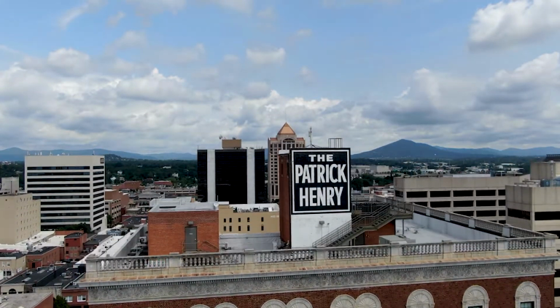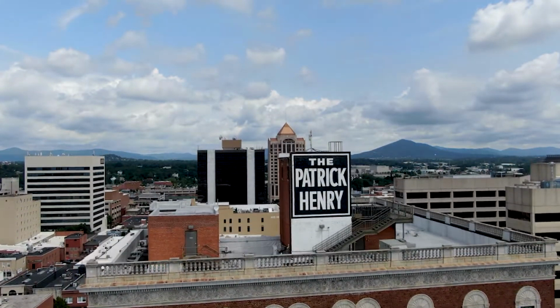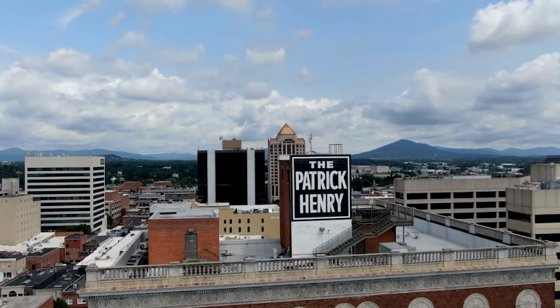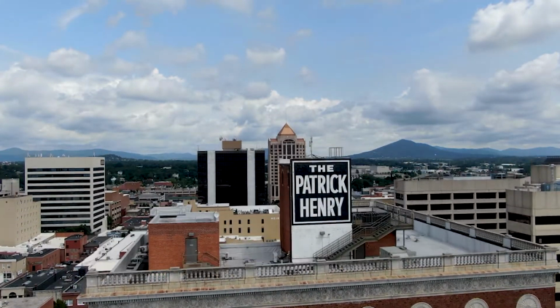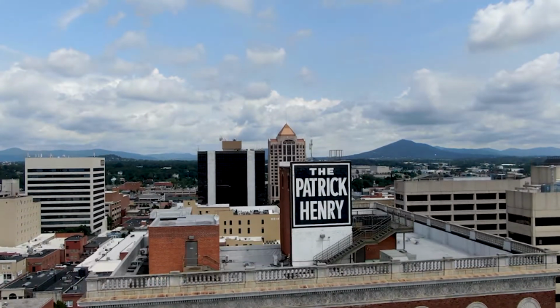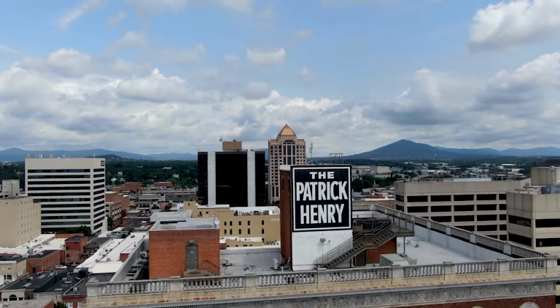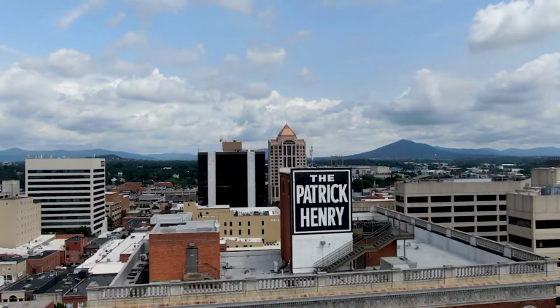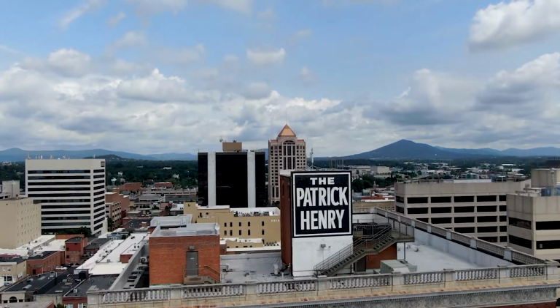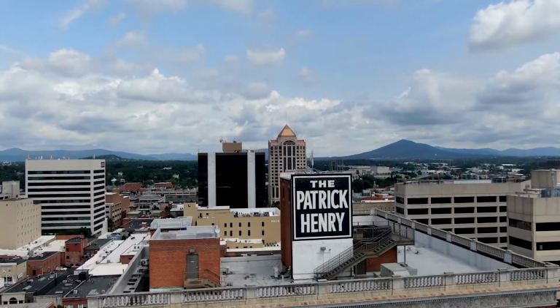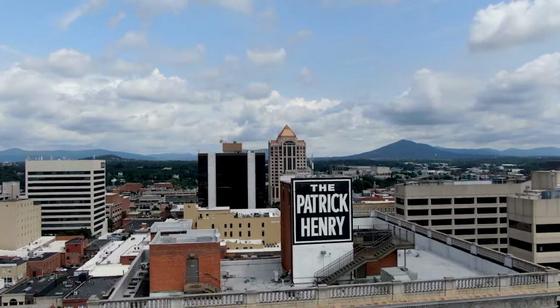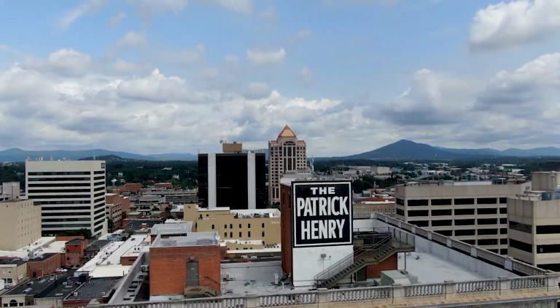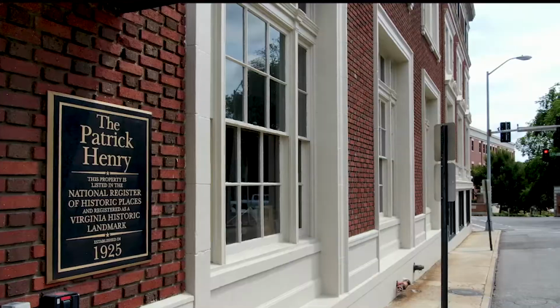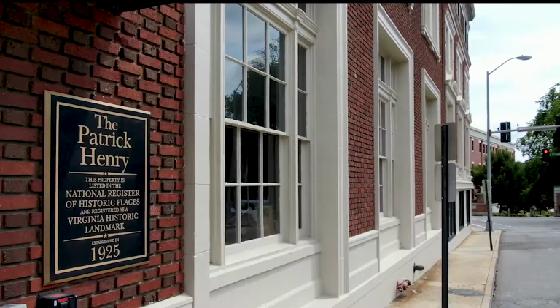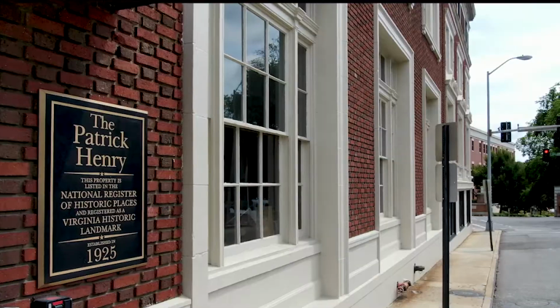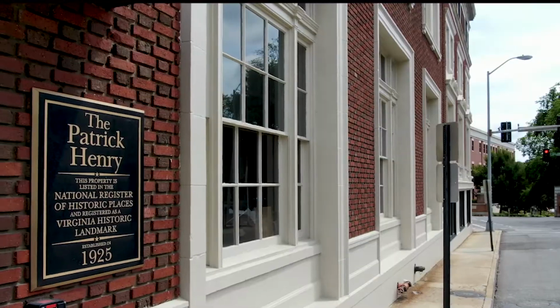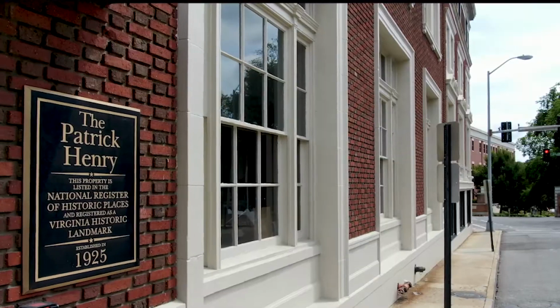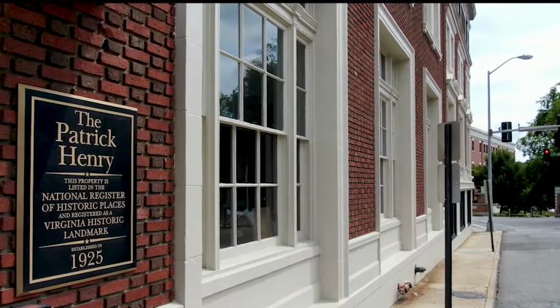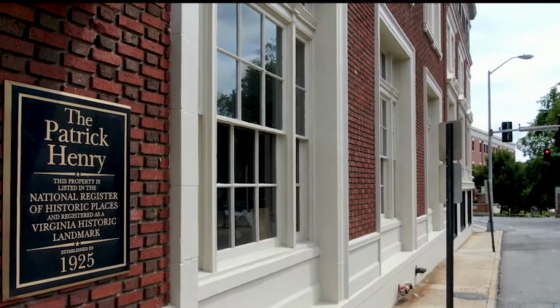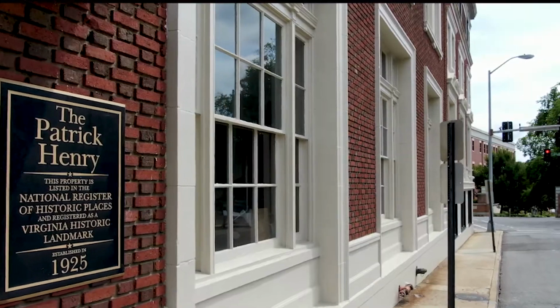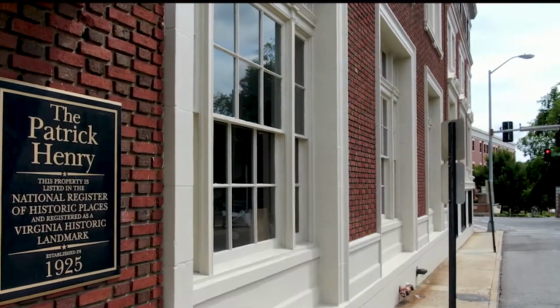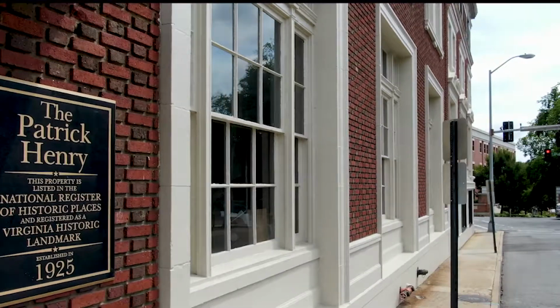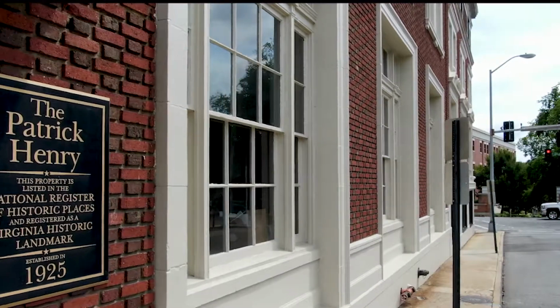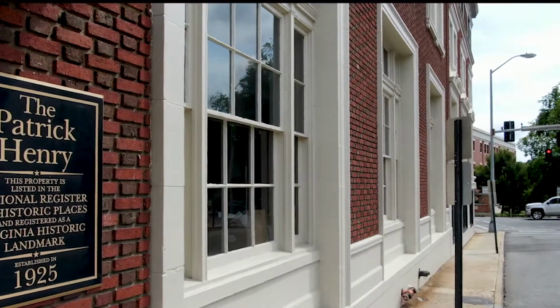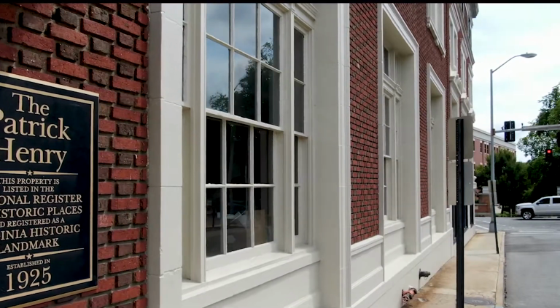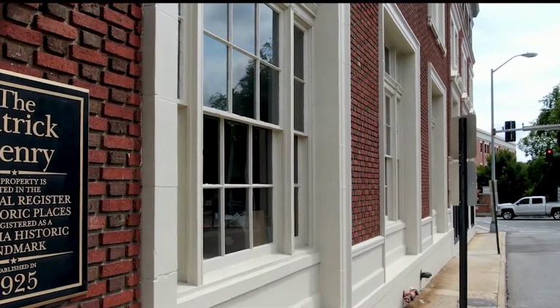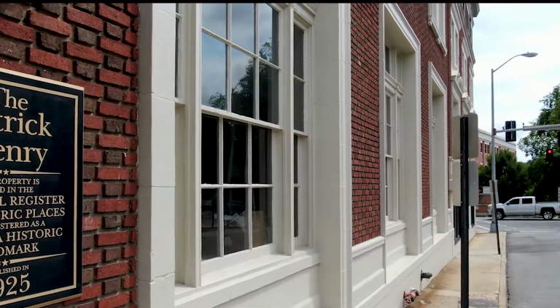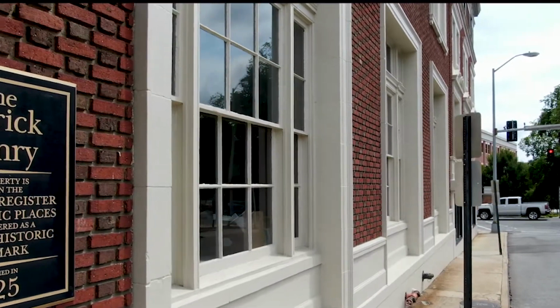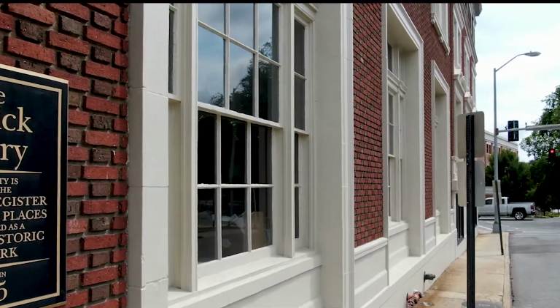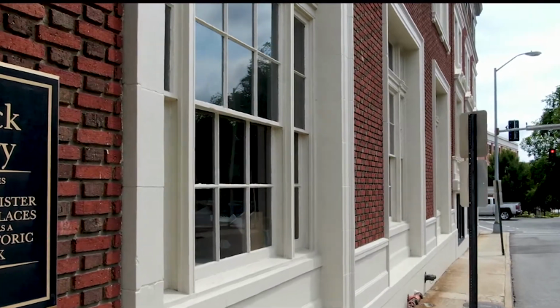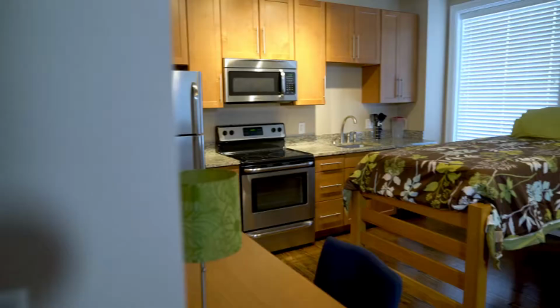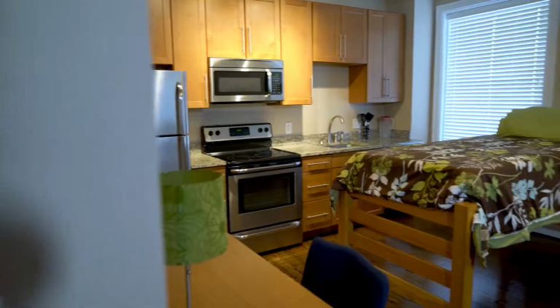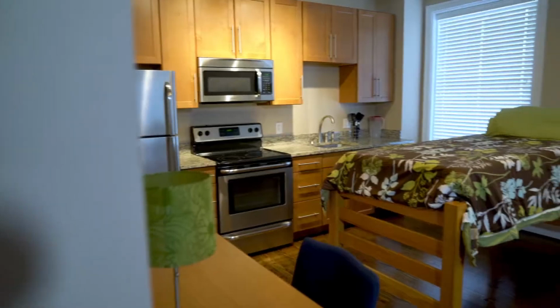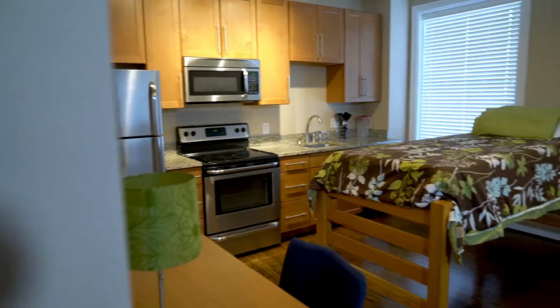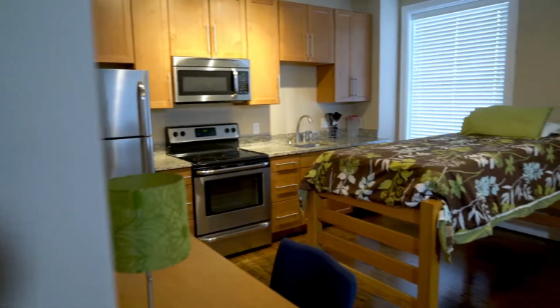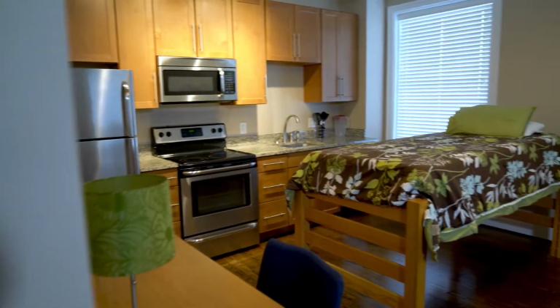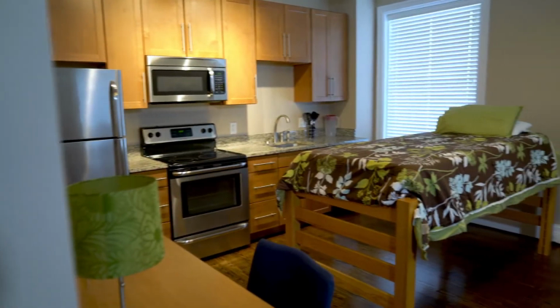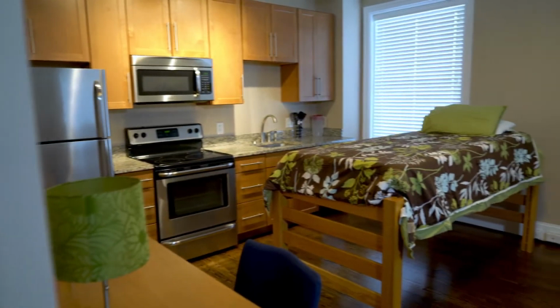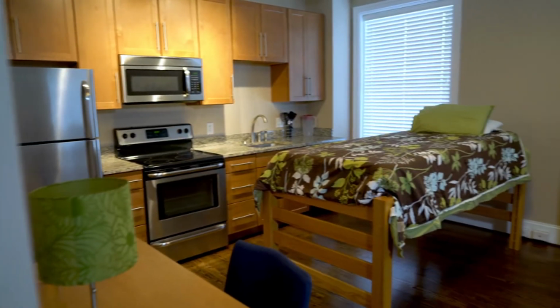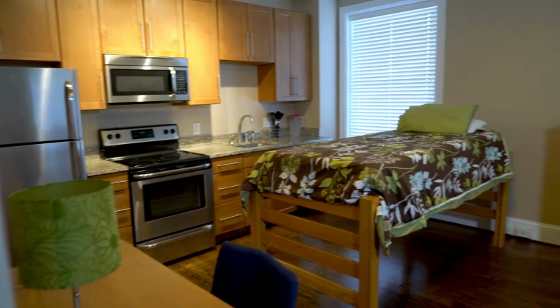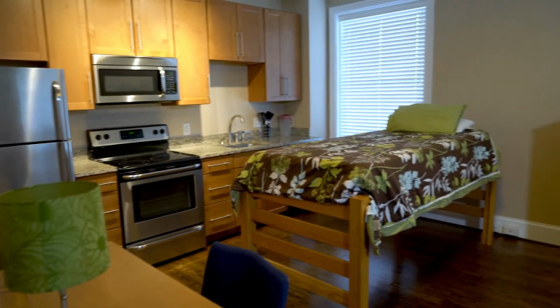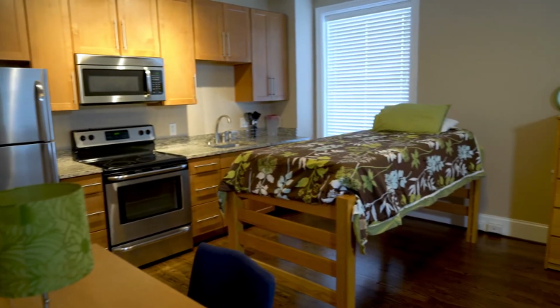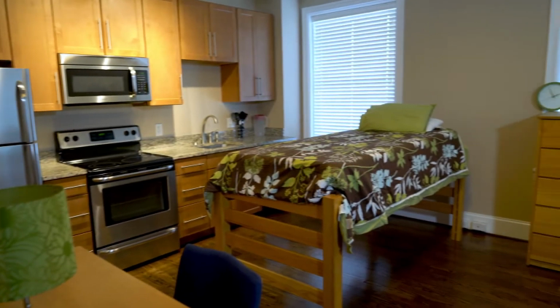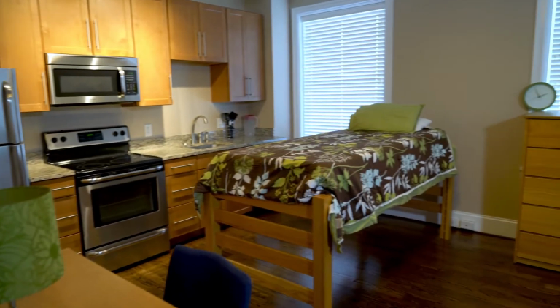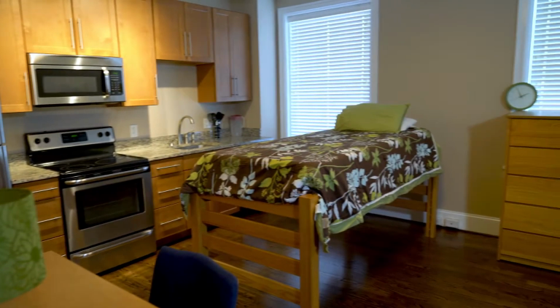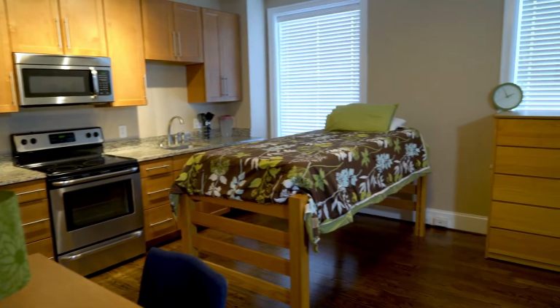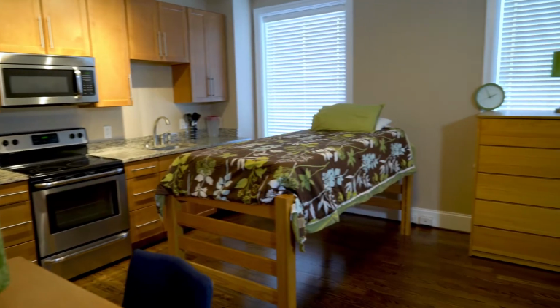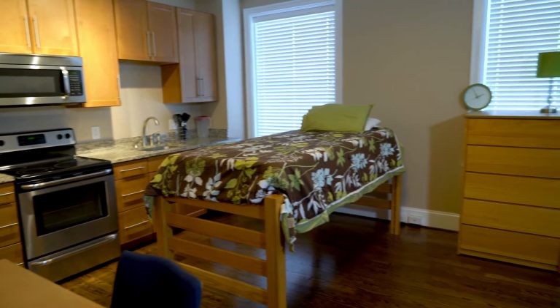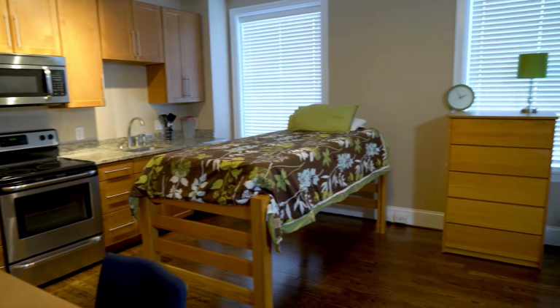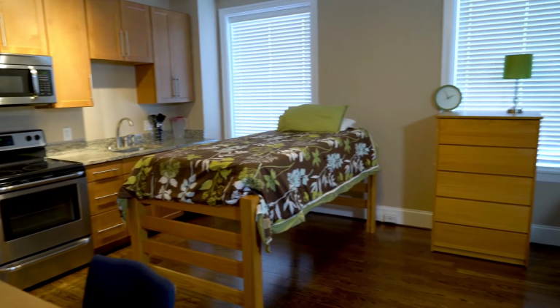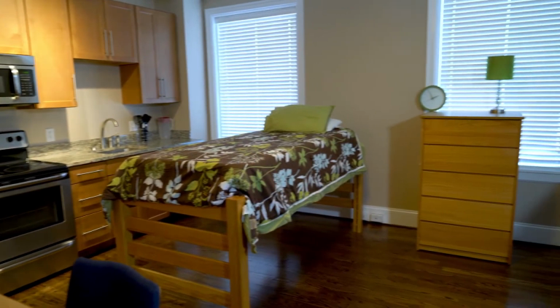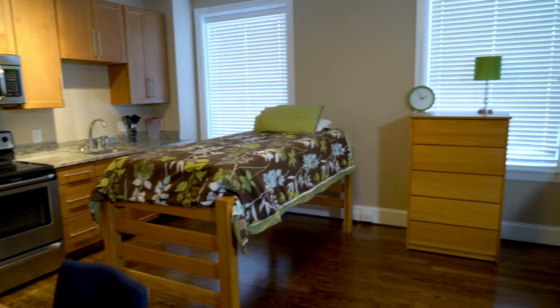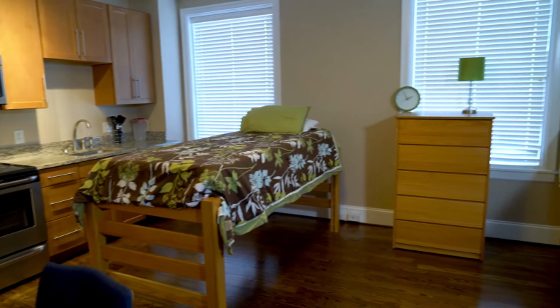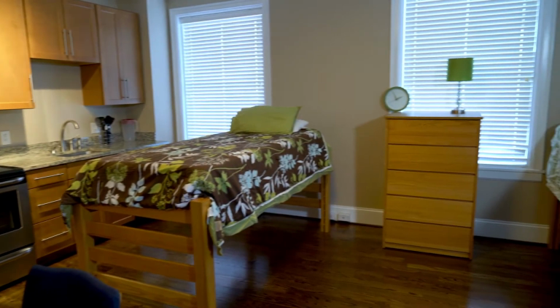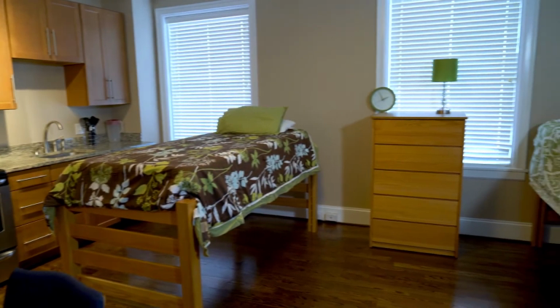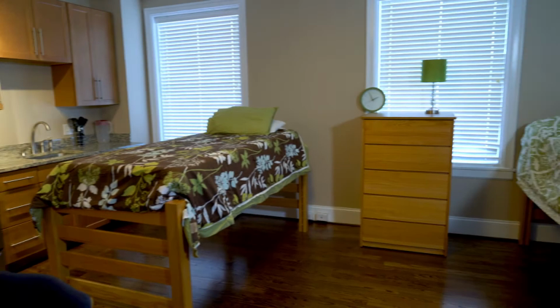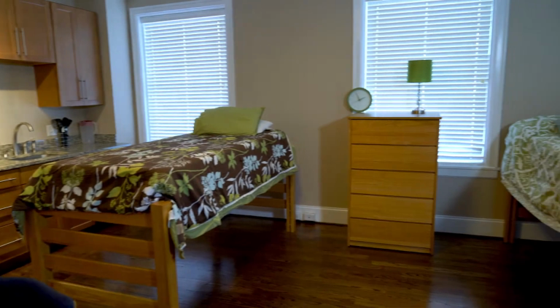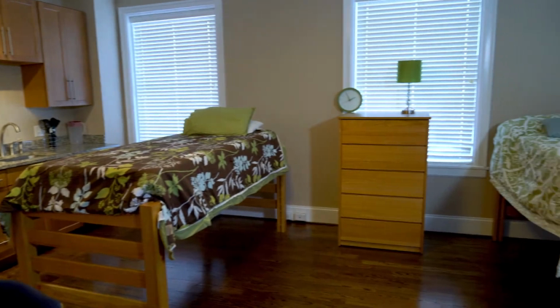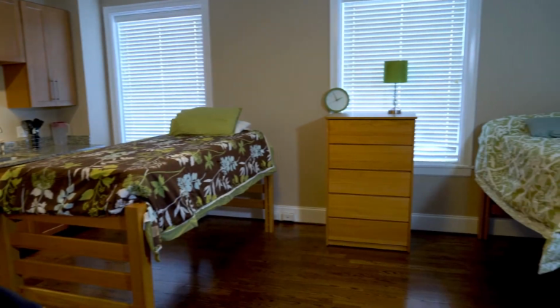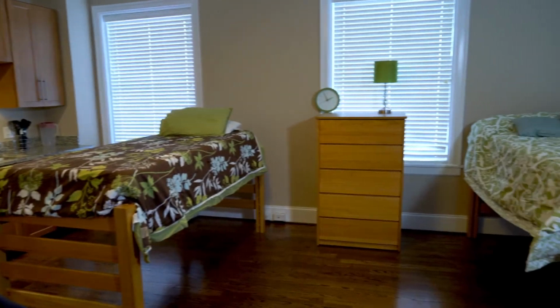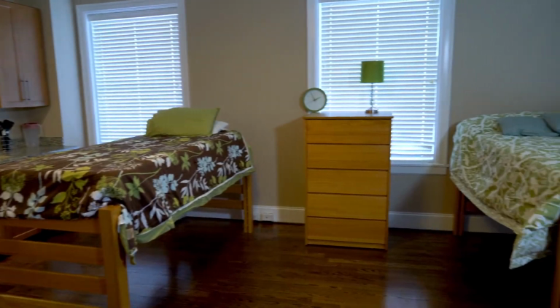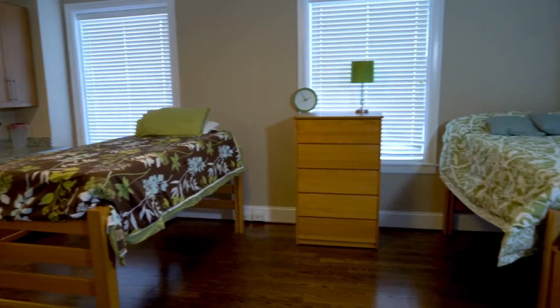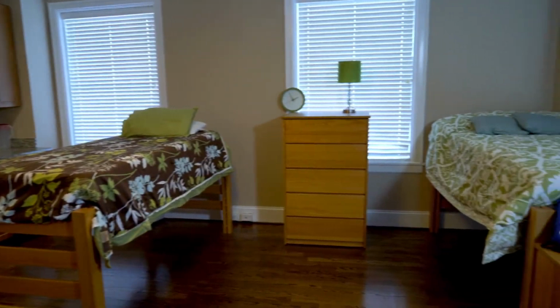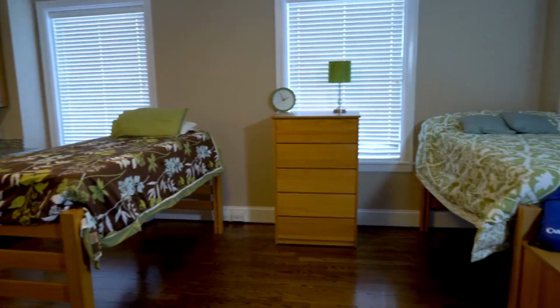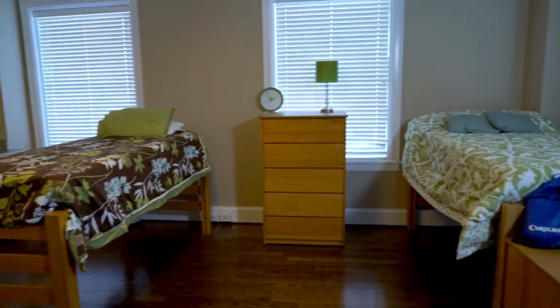Students from RUC live on the third through fifth floors. There are three sizes of apartments accommodating two, three, or five students each.